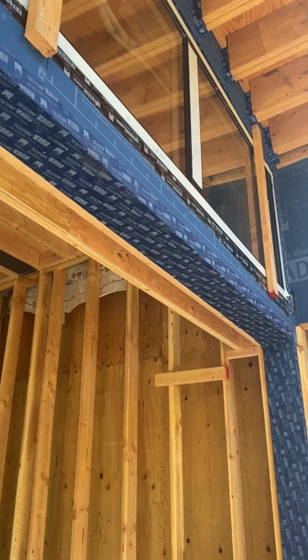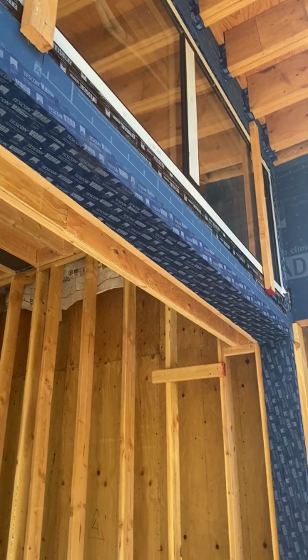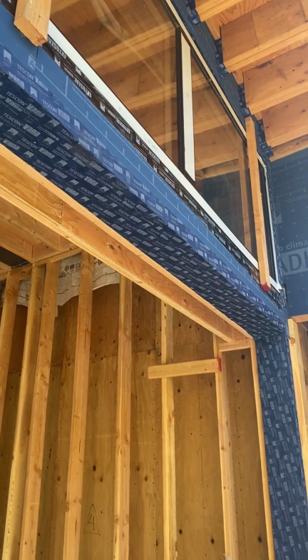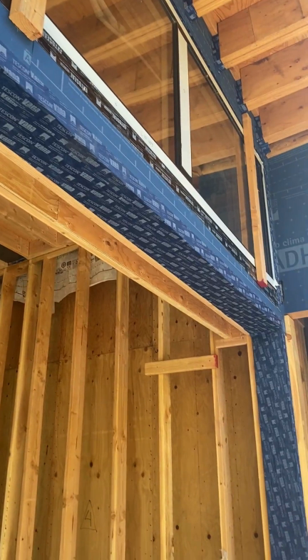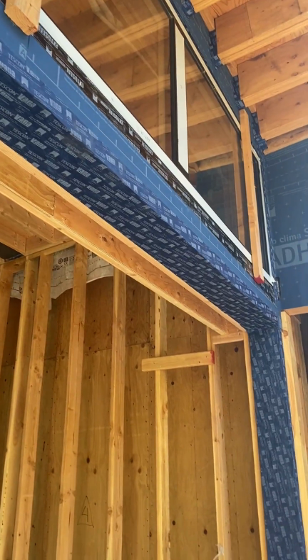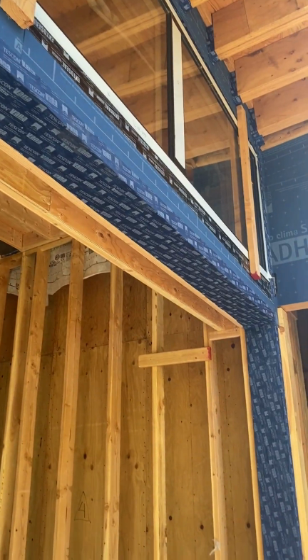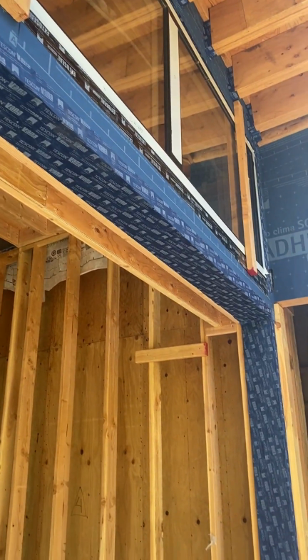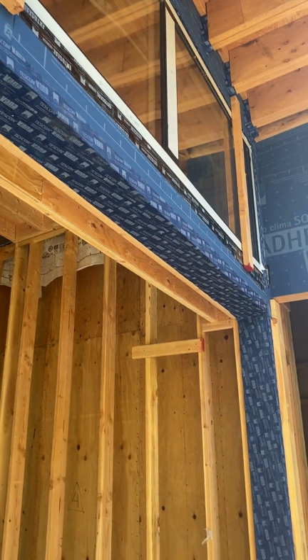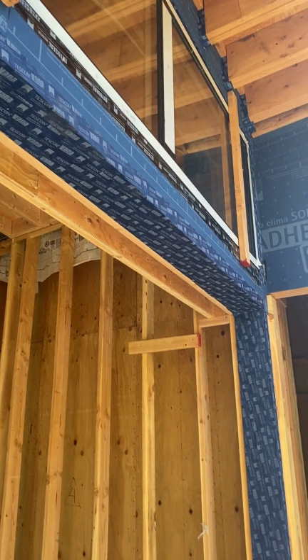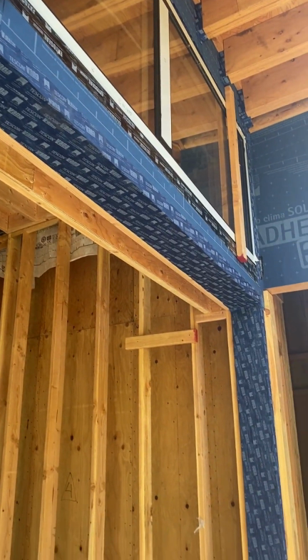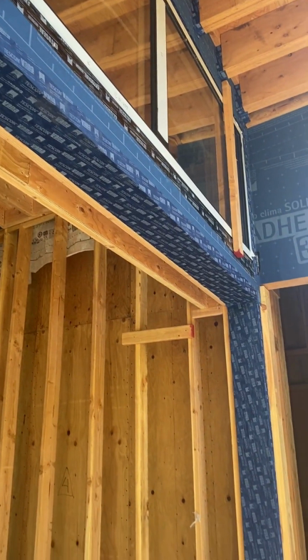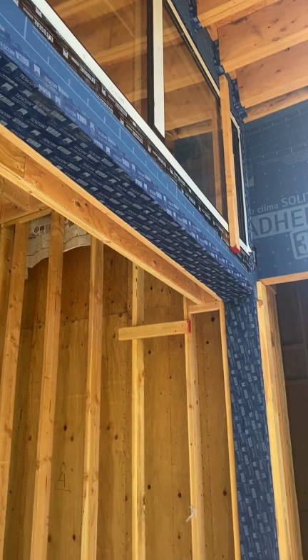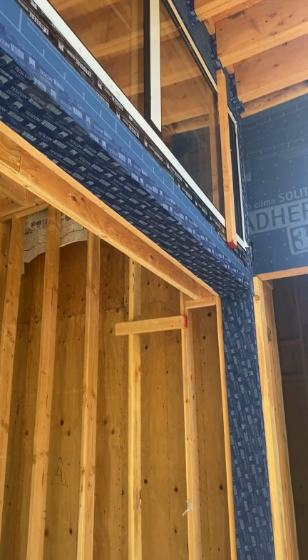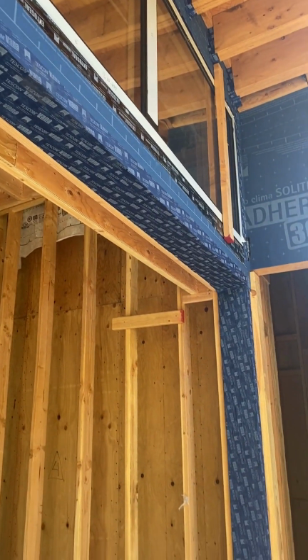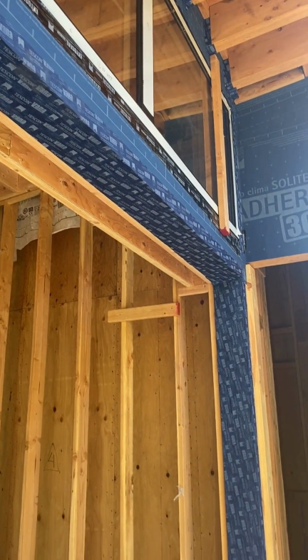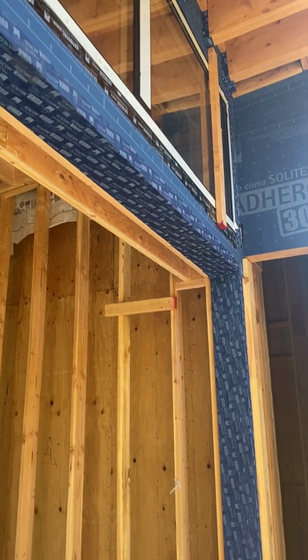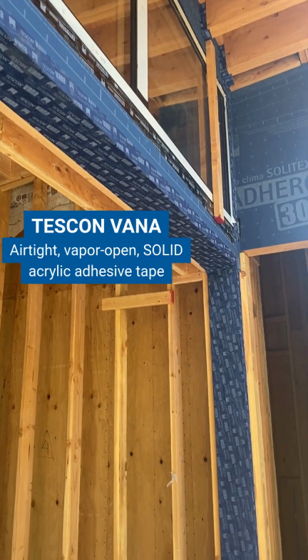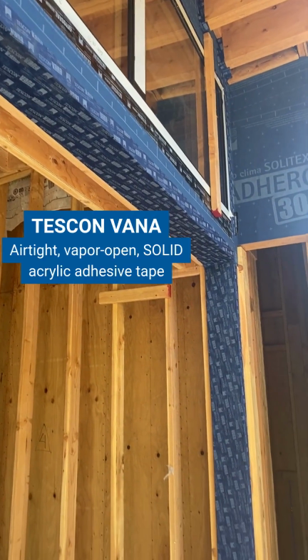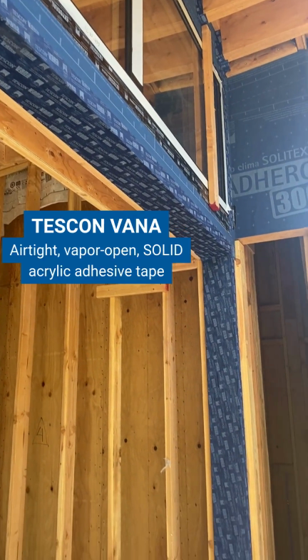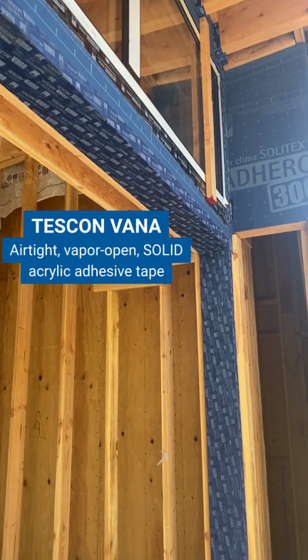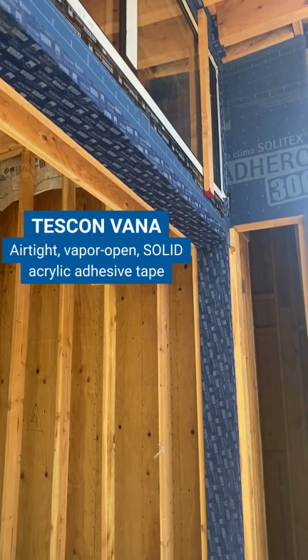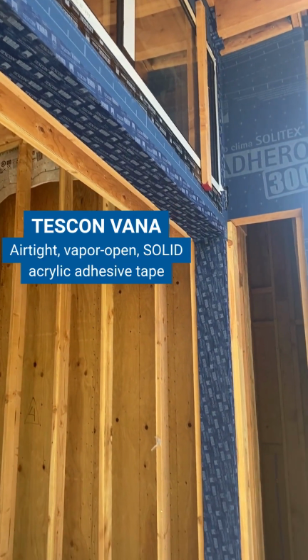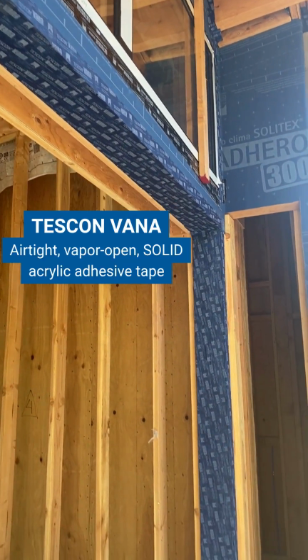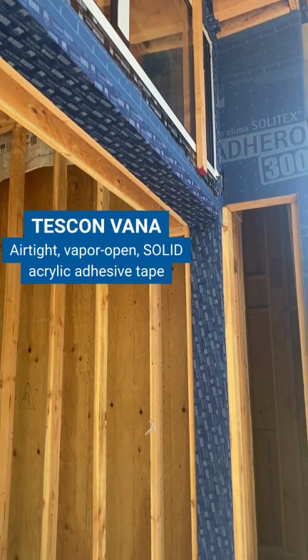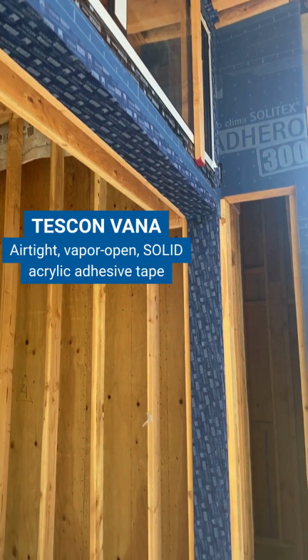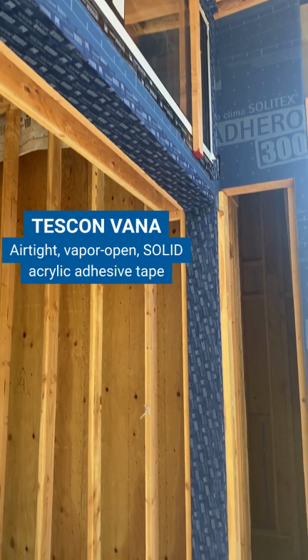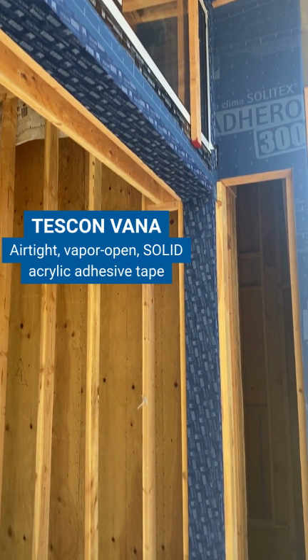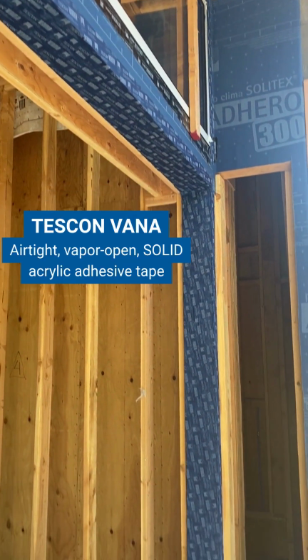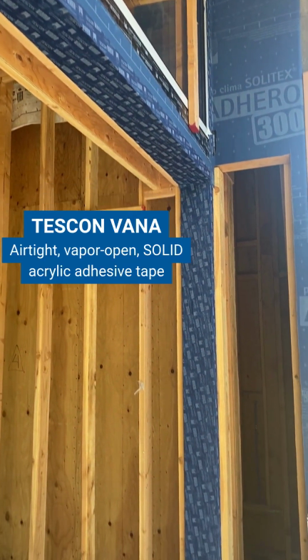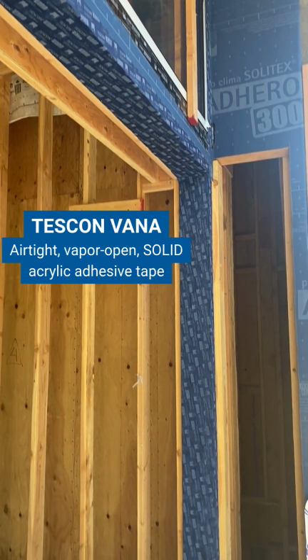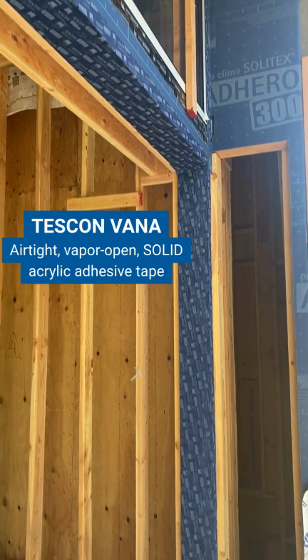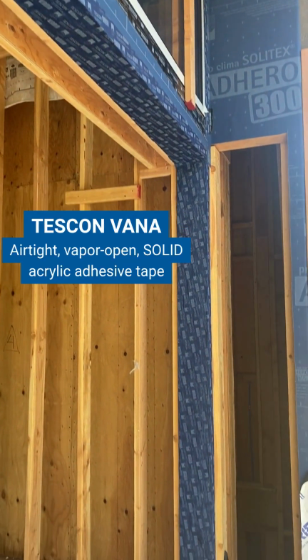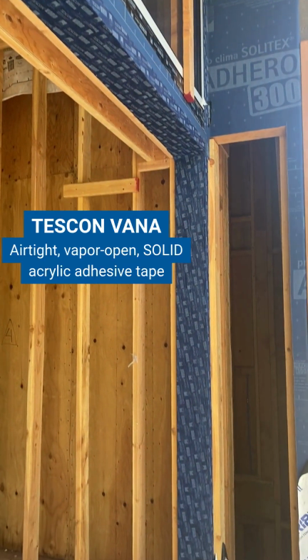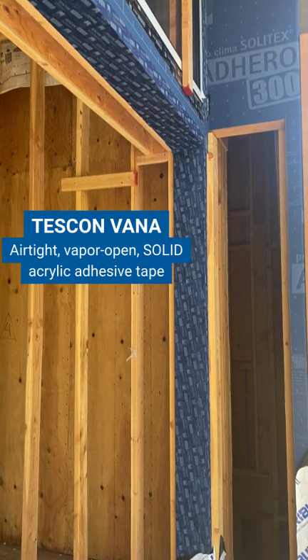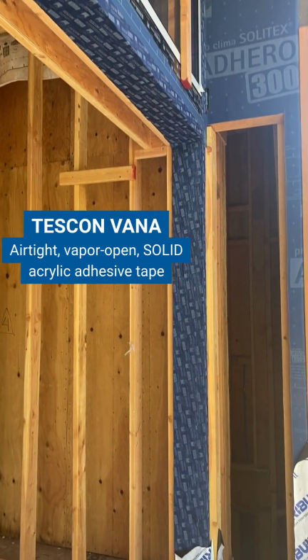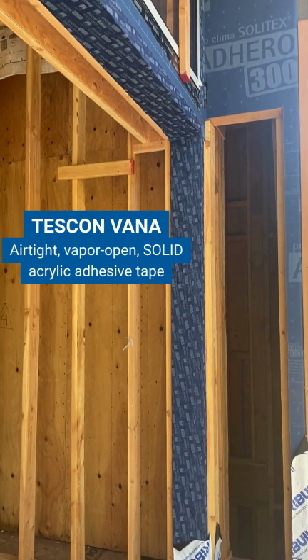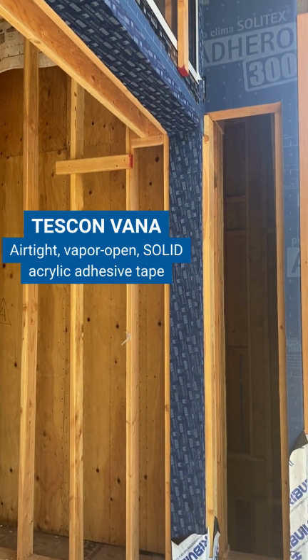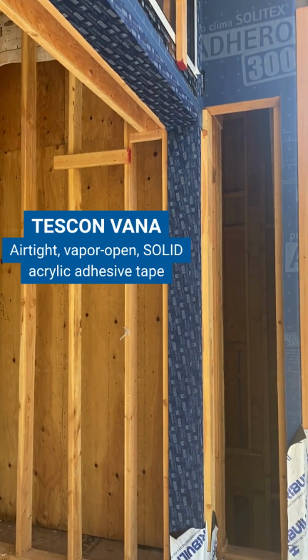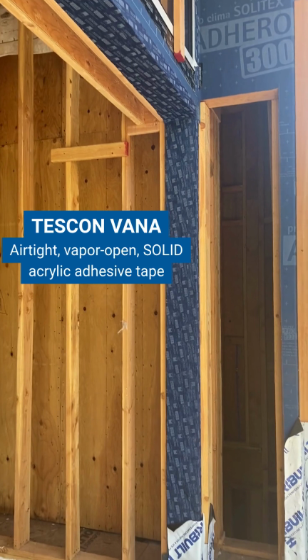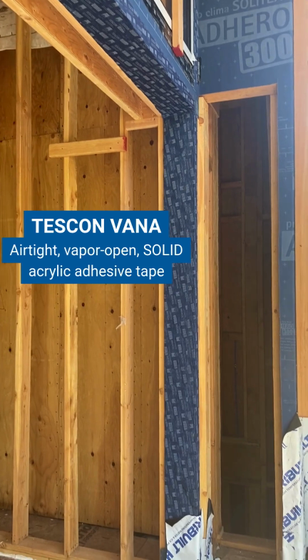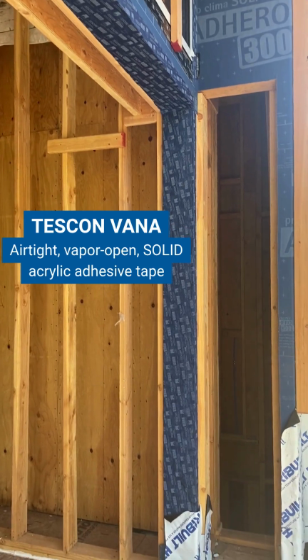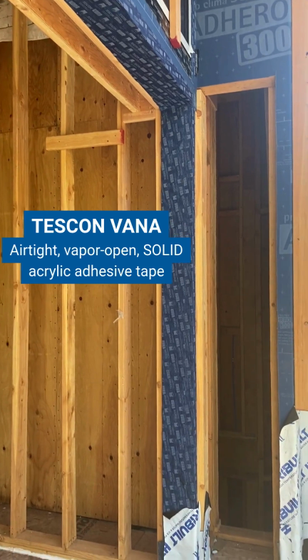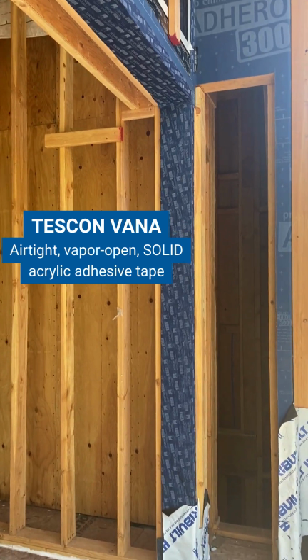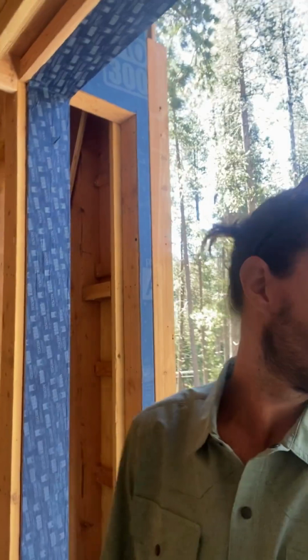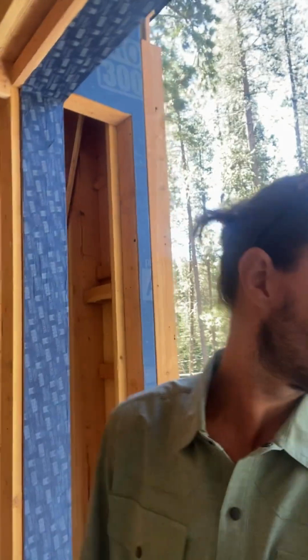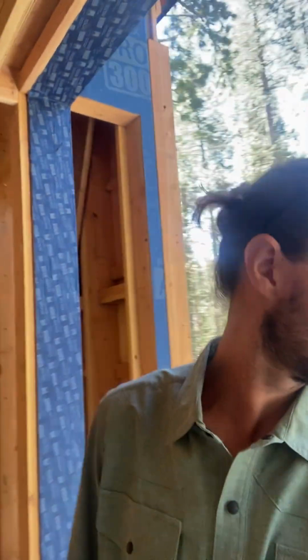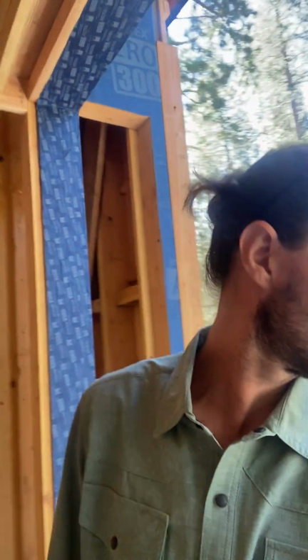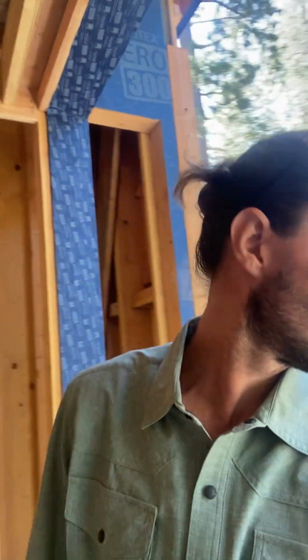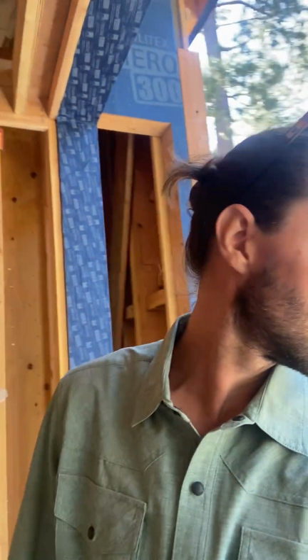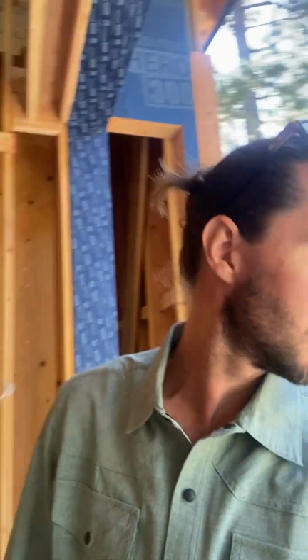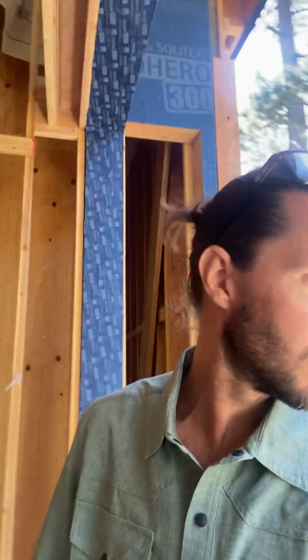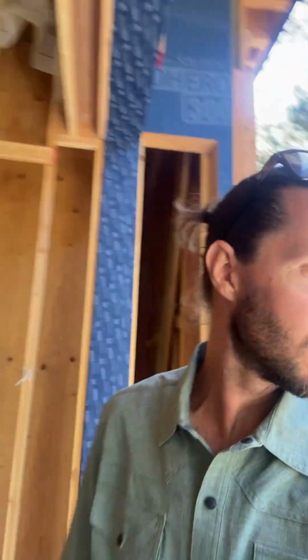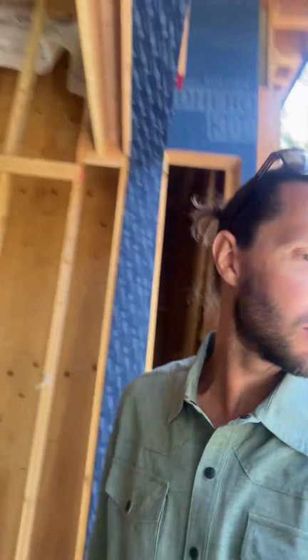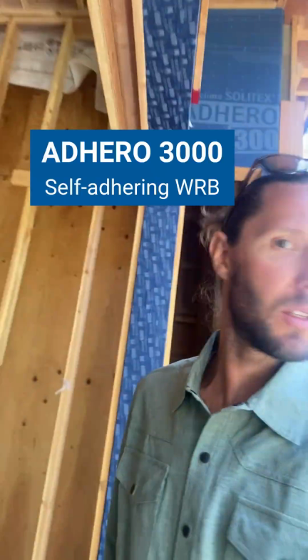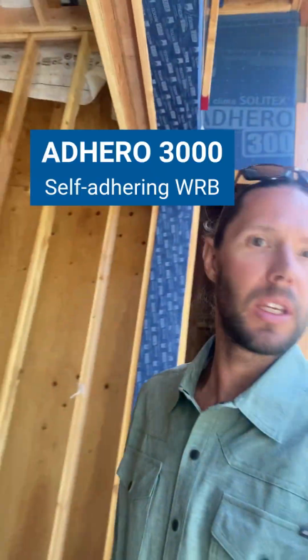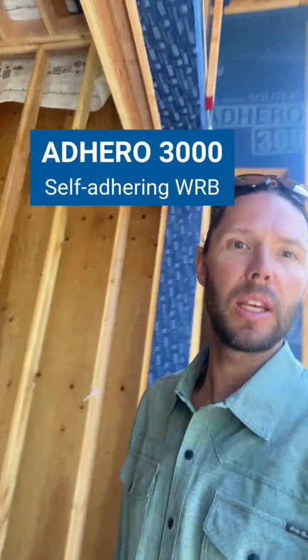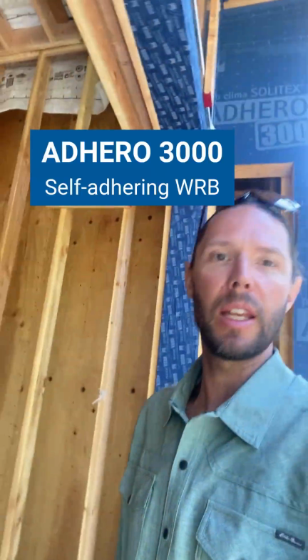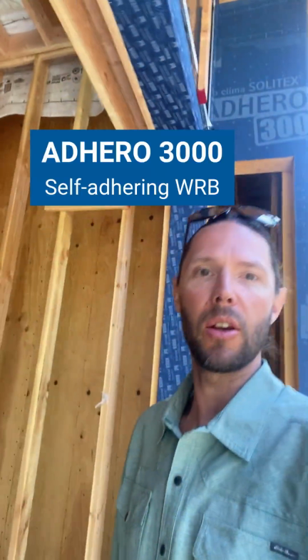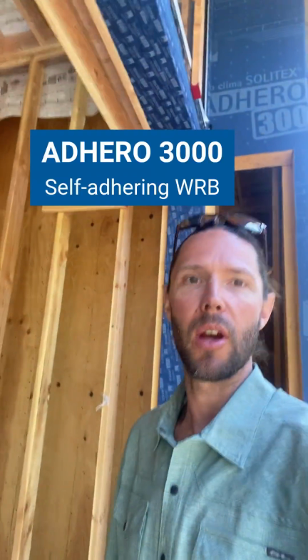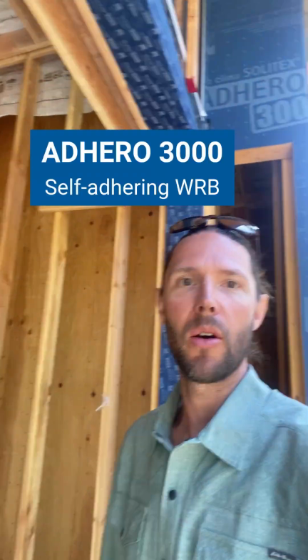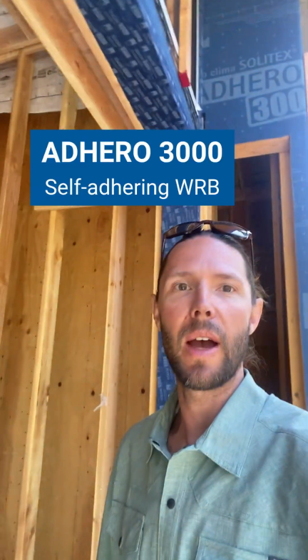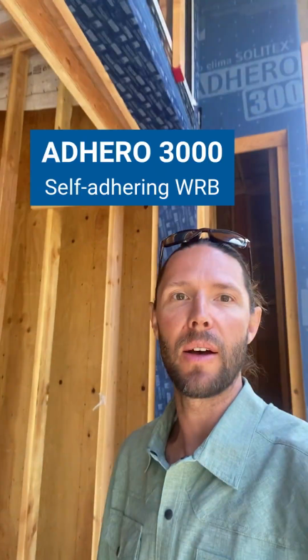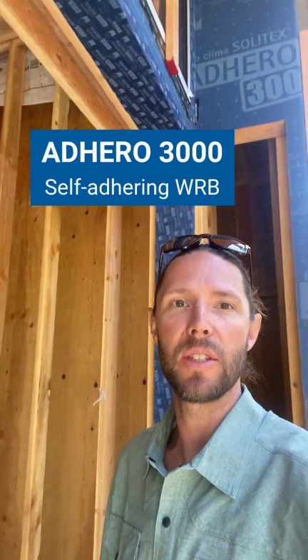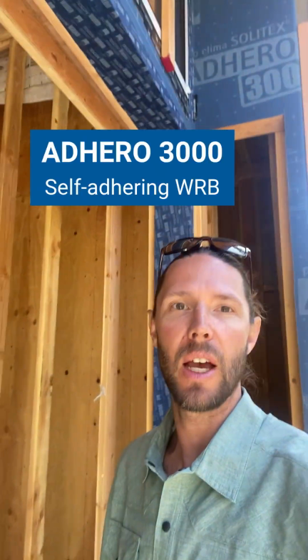Here at the door openings we've got our Tescon Vanna tape sealing that up to the Adhero outside.